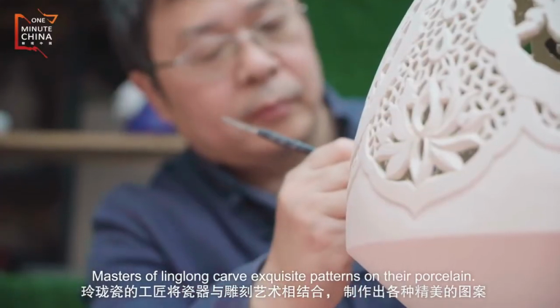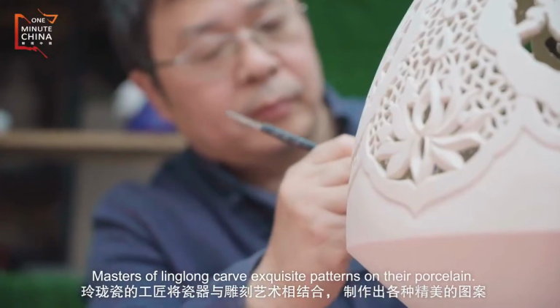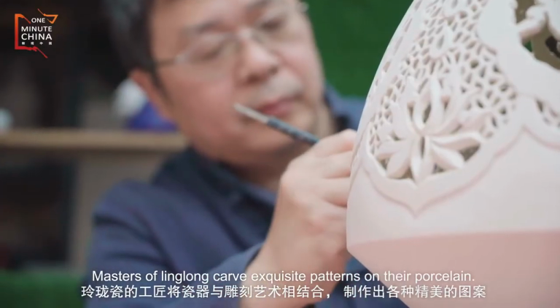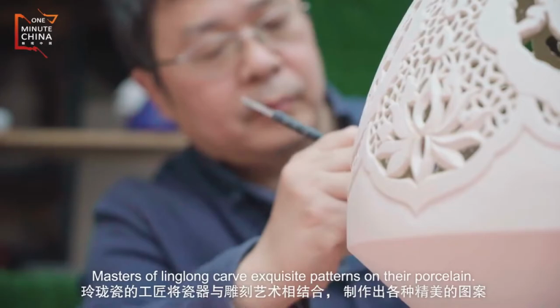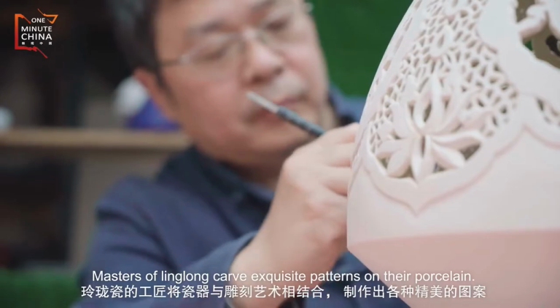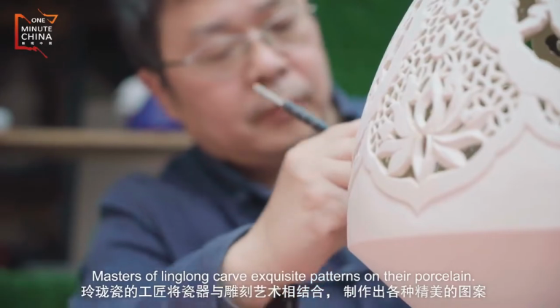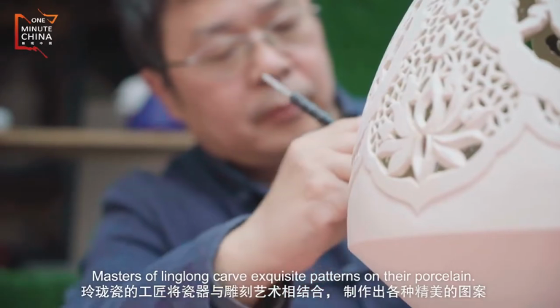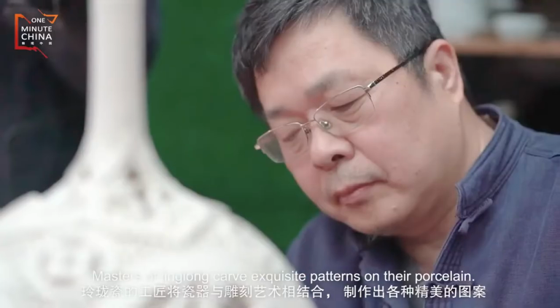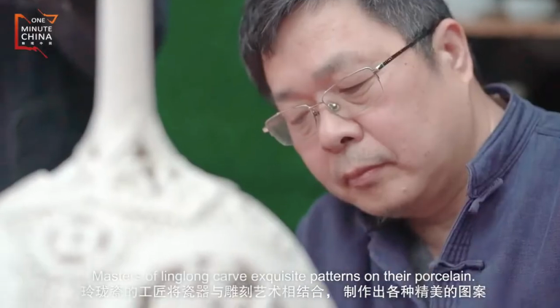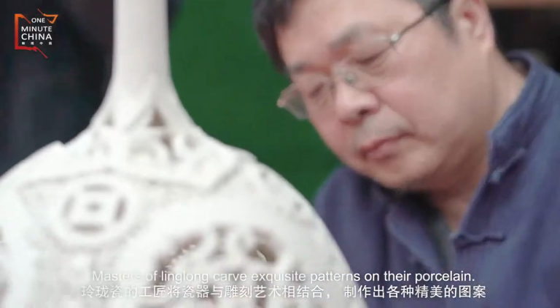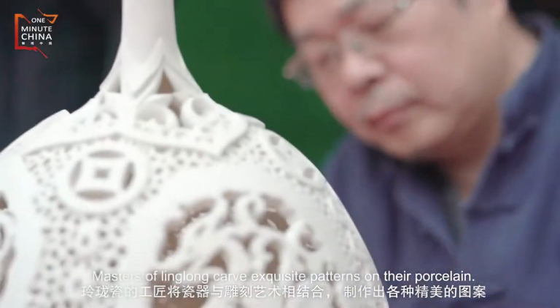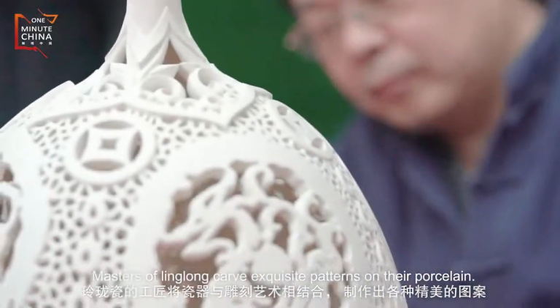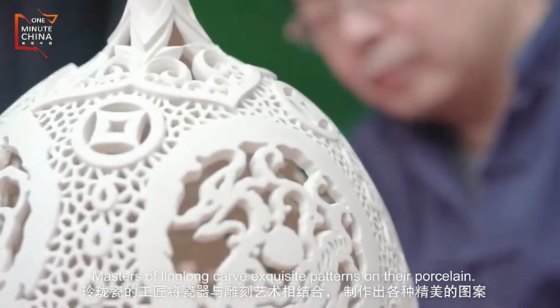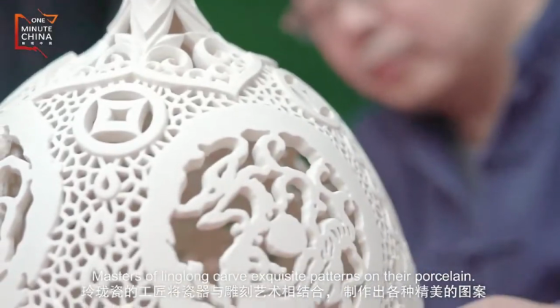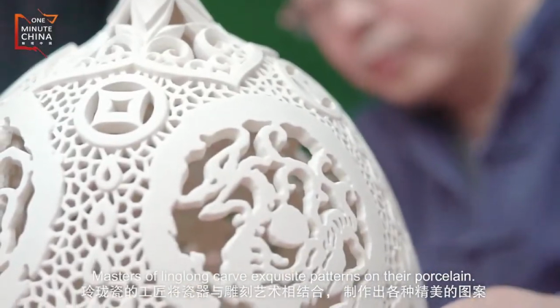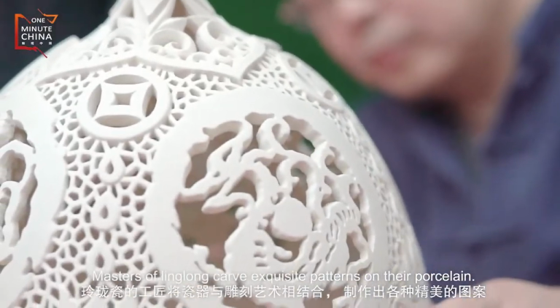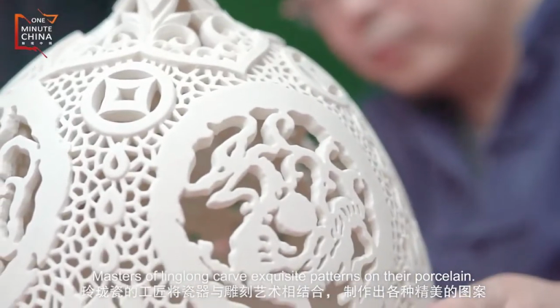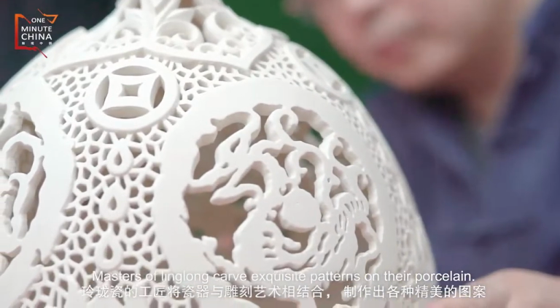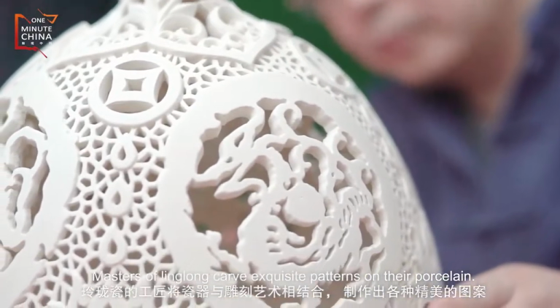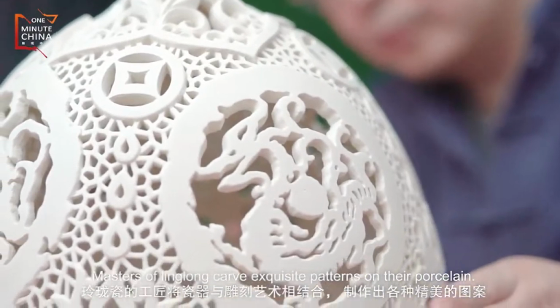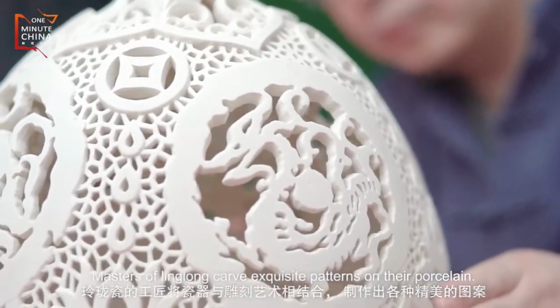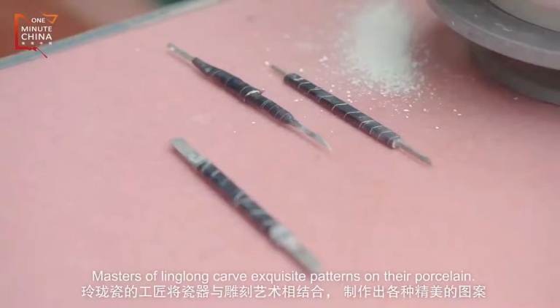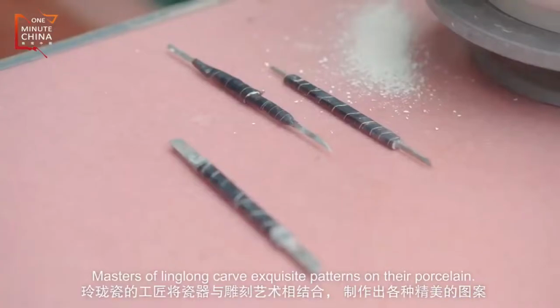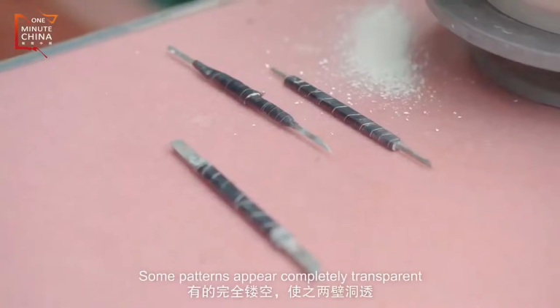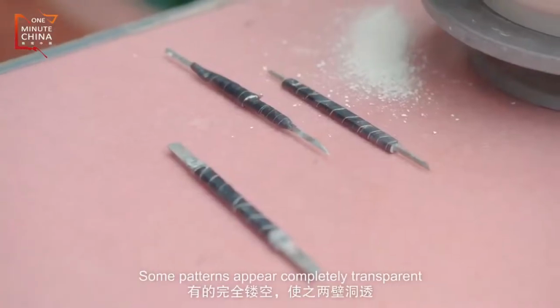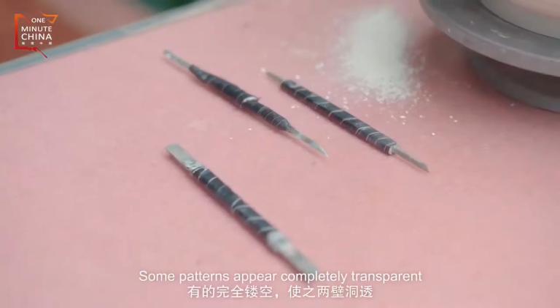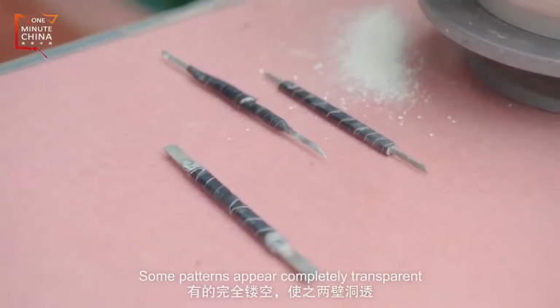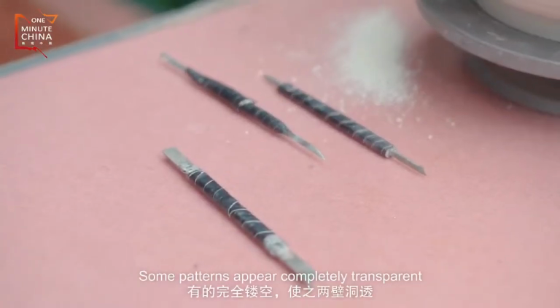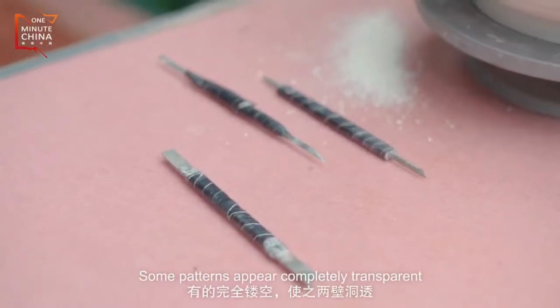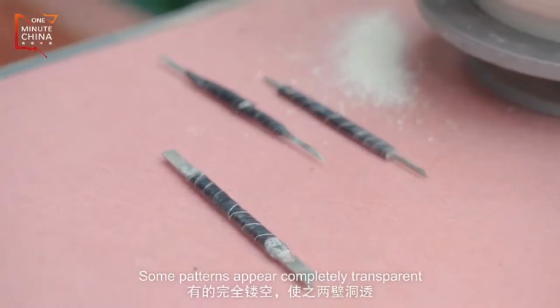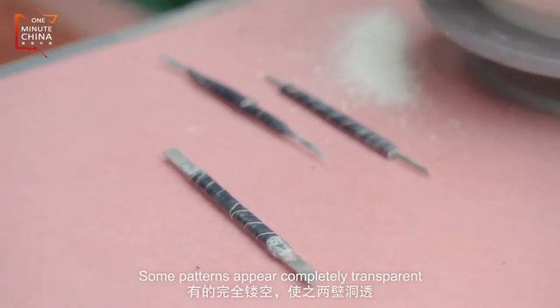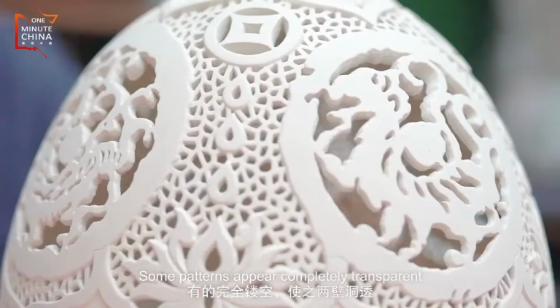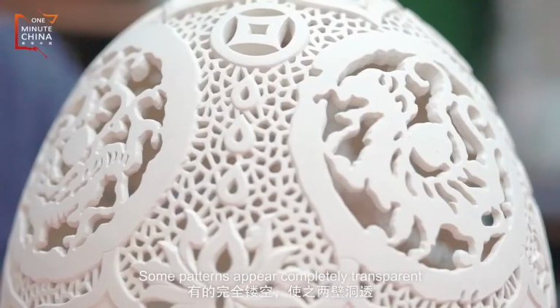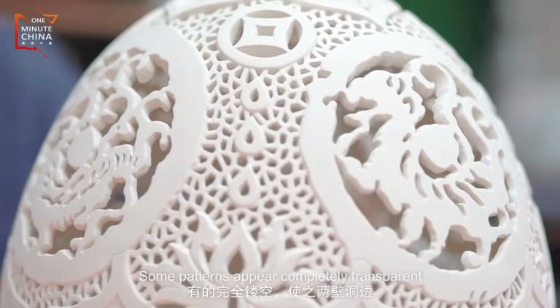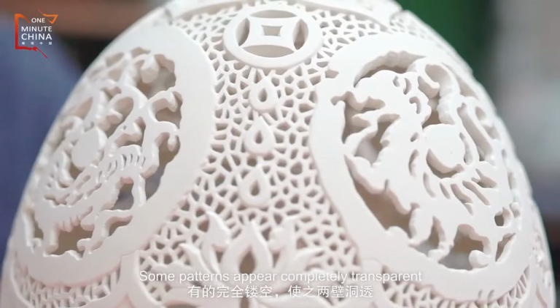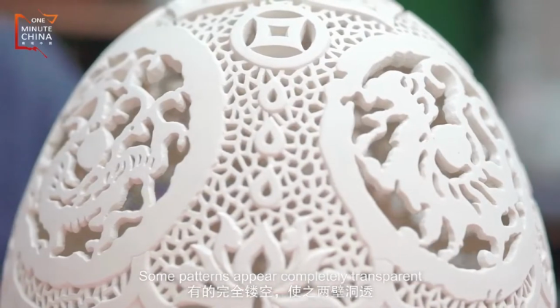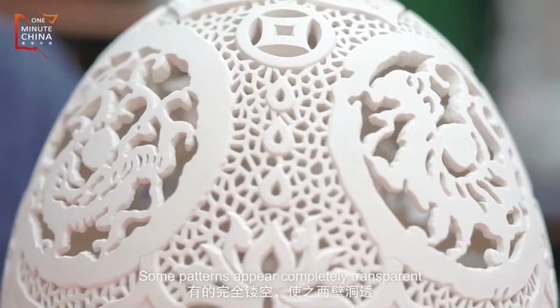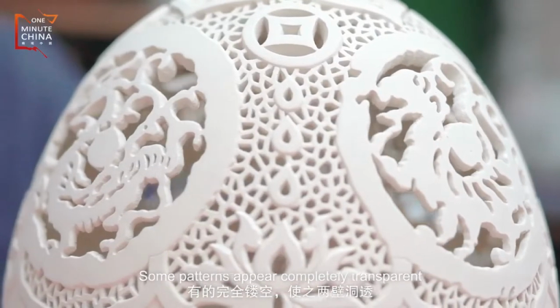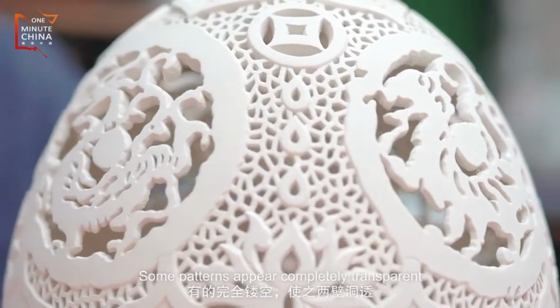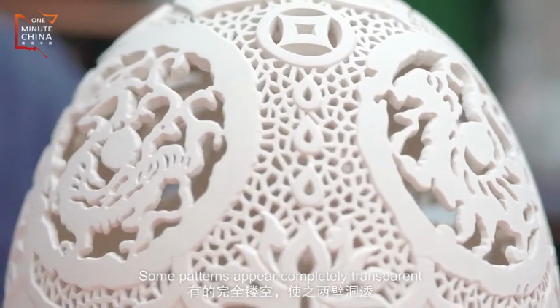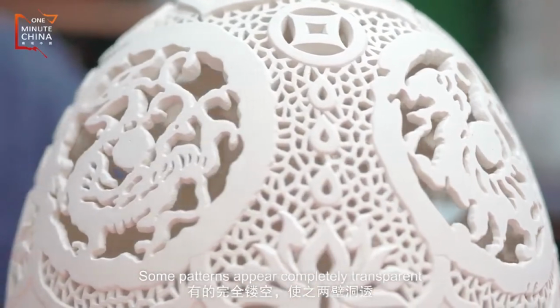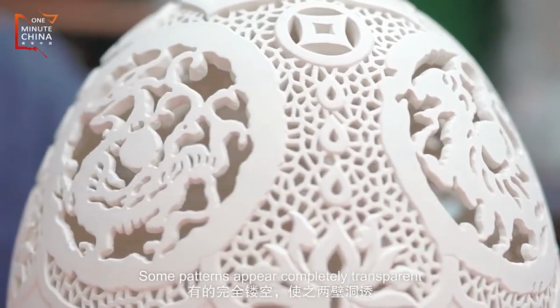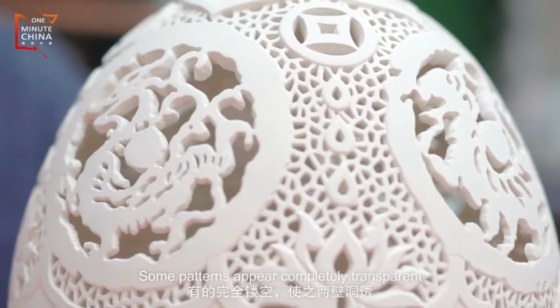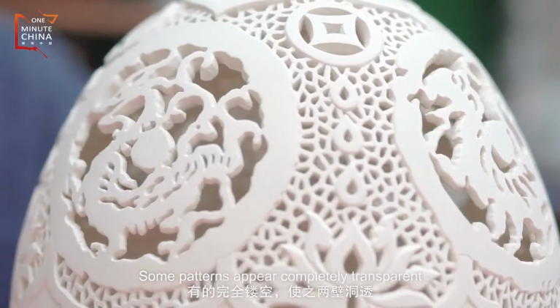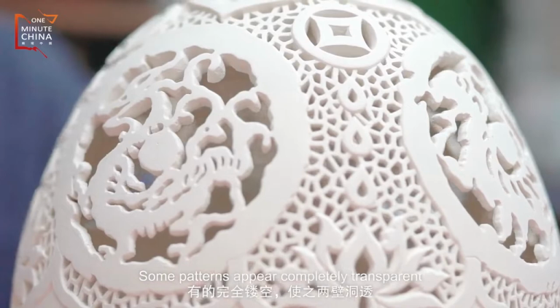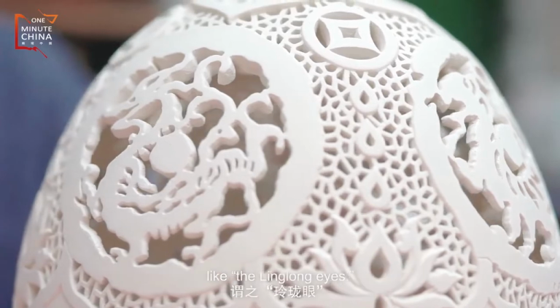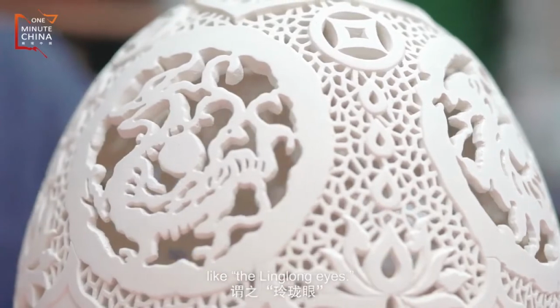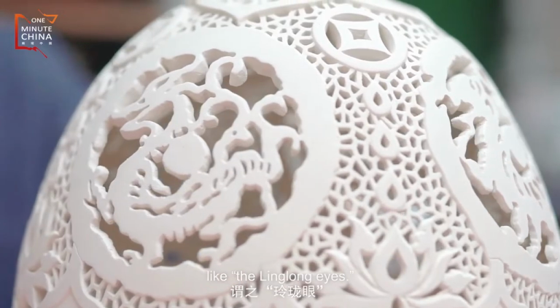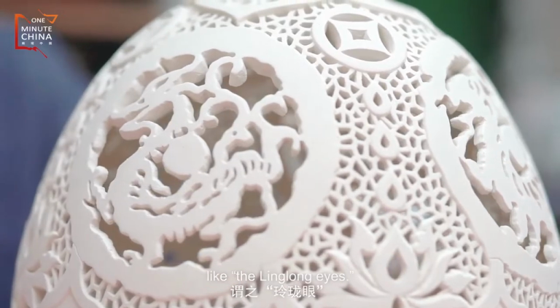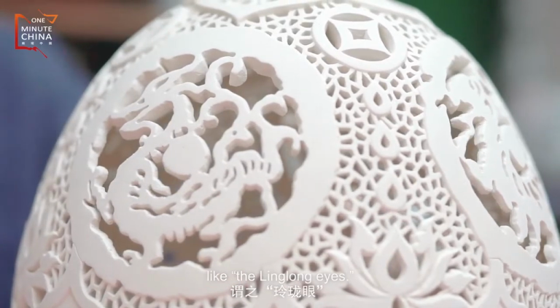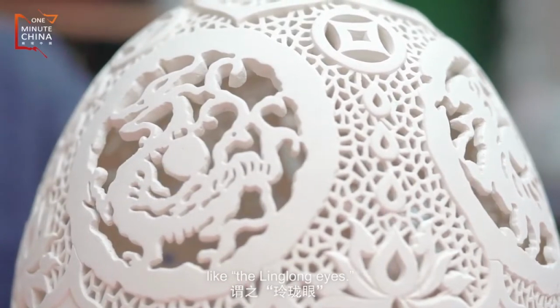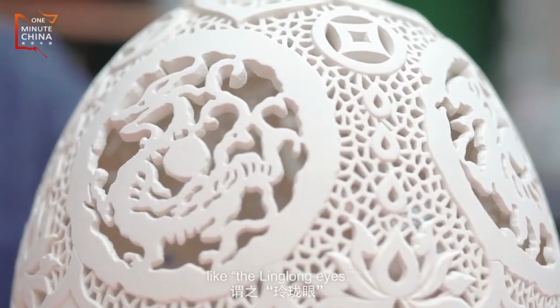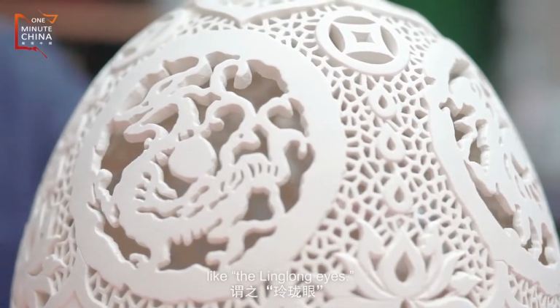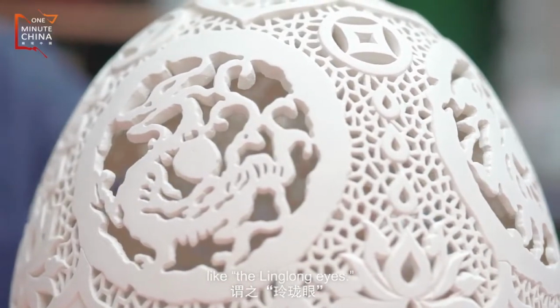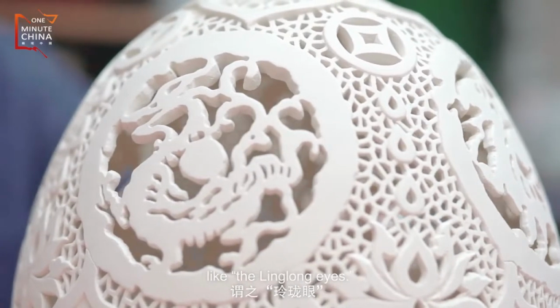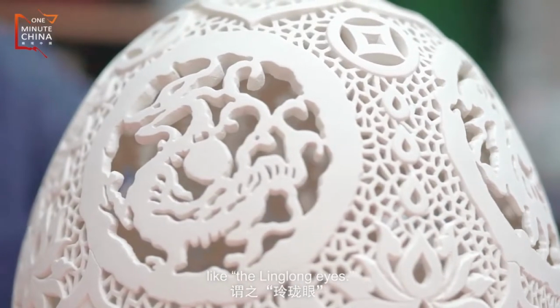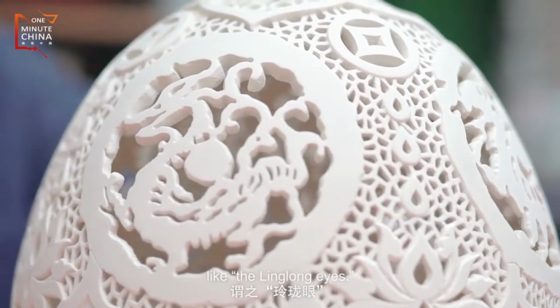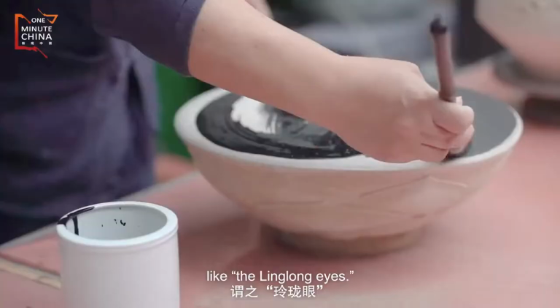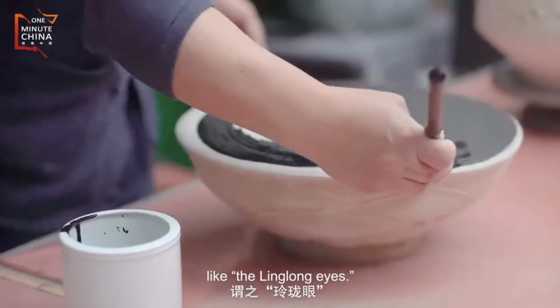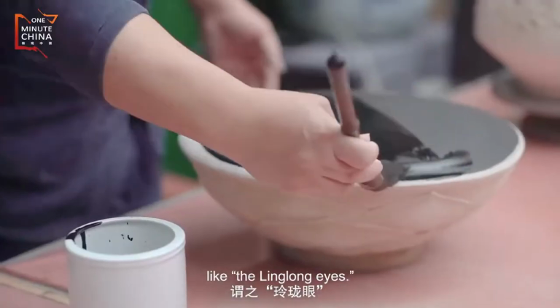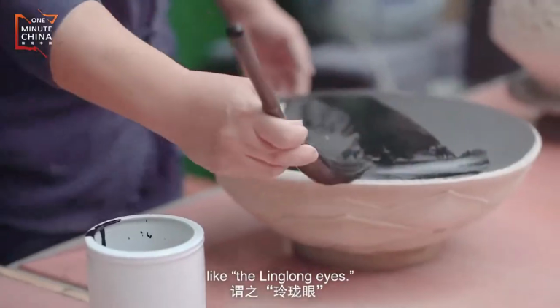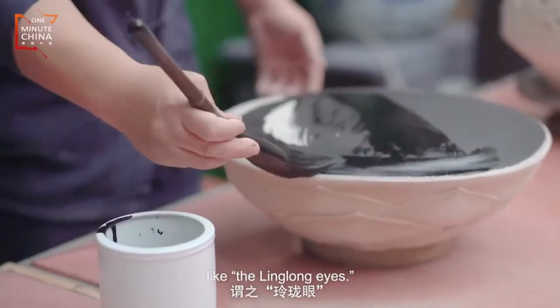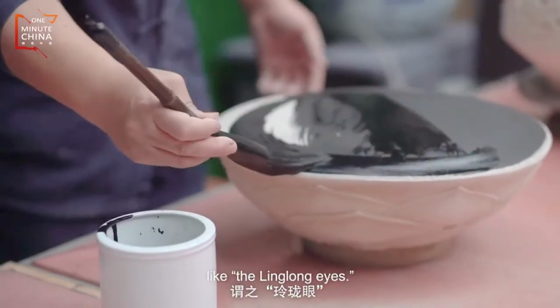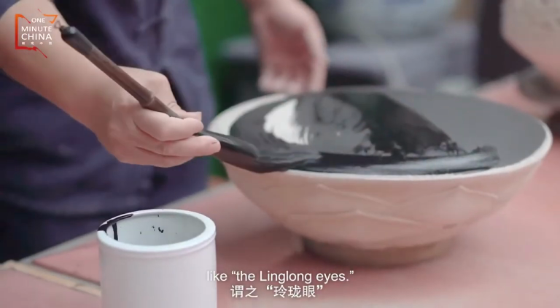Some people carve exquisite patterns on their porcelain. Some patterns appear completely transparent, like the ling-long eyes.